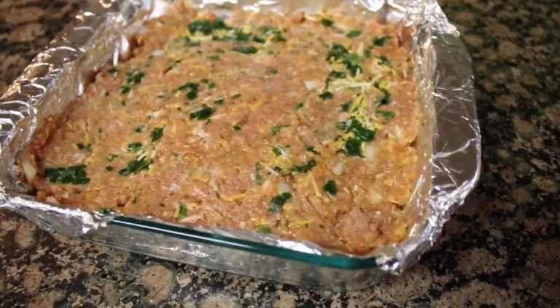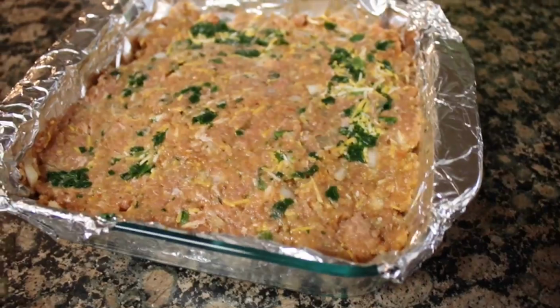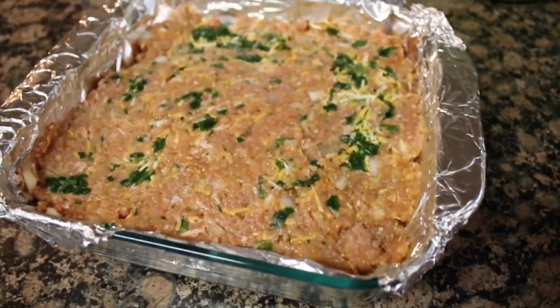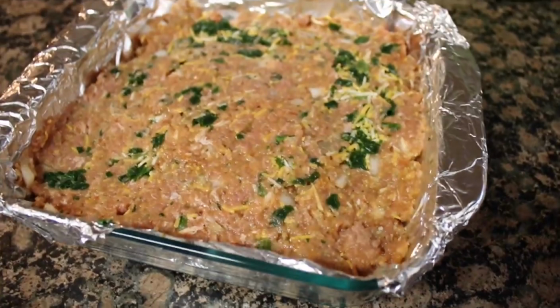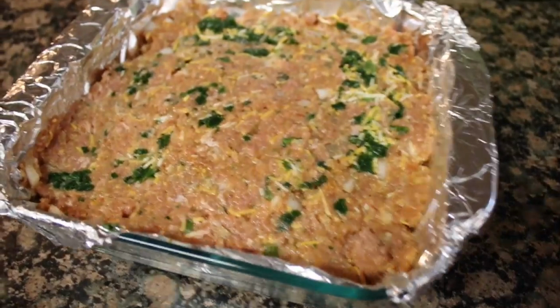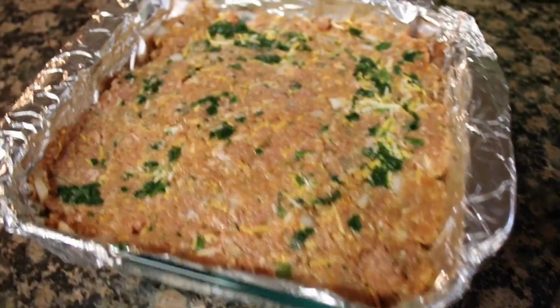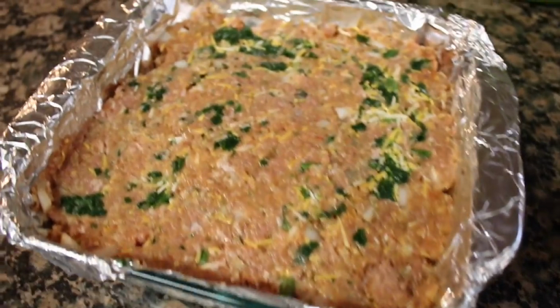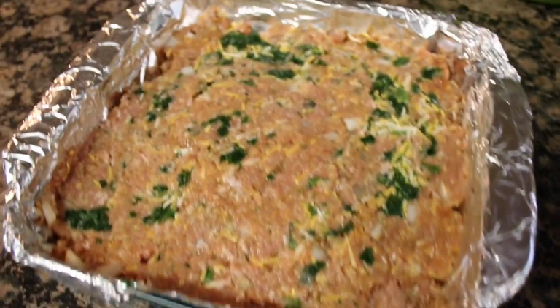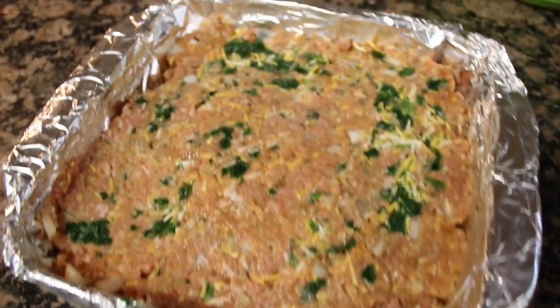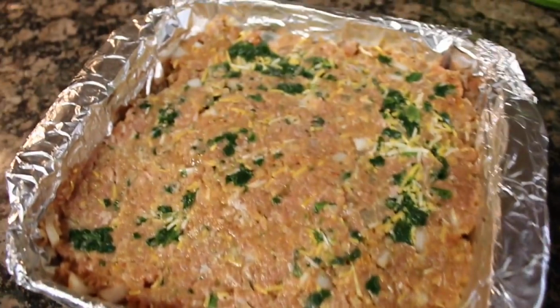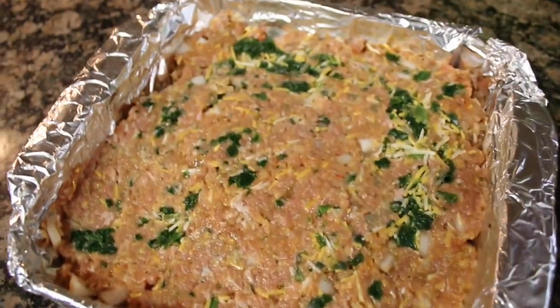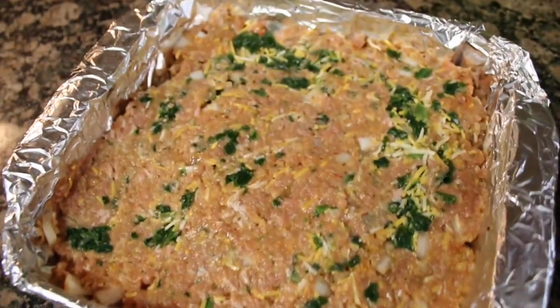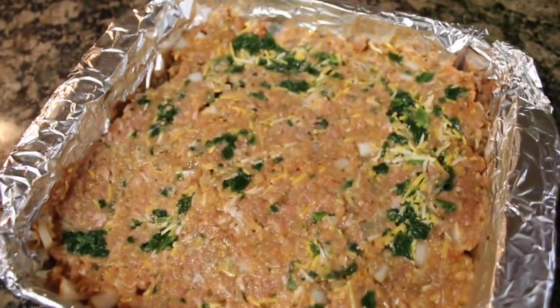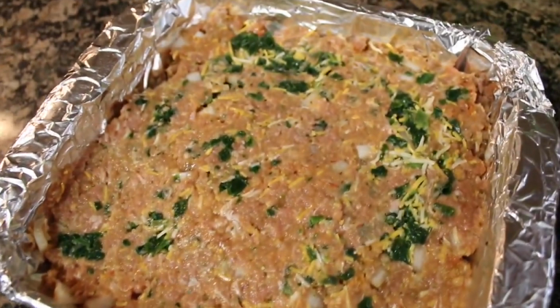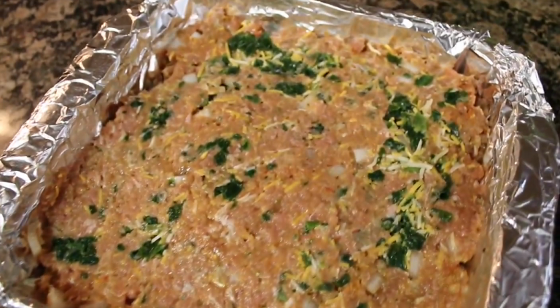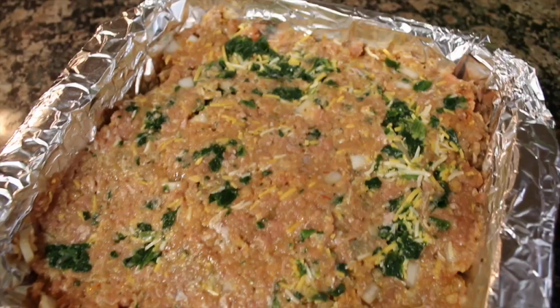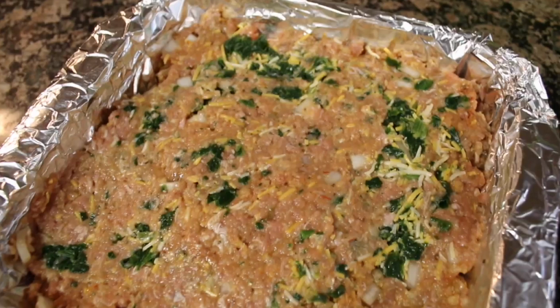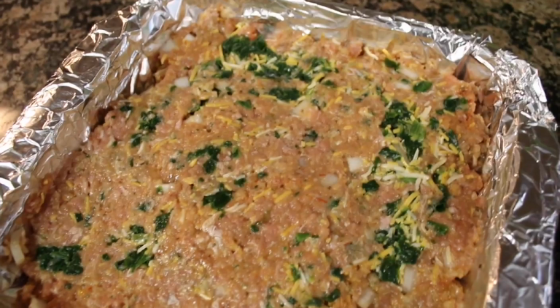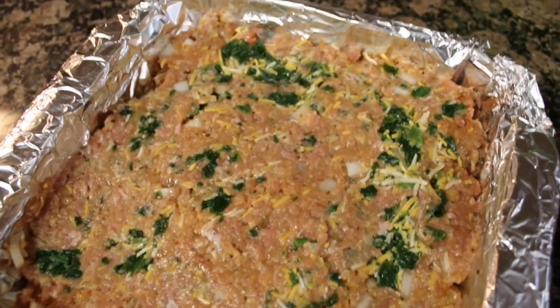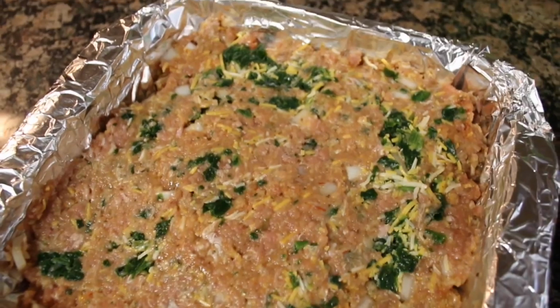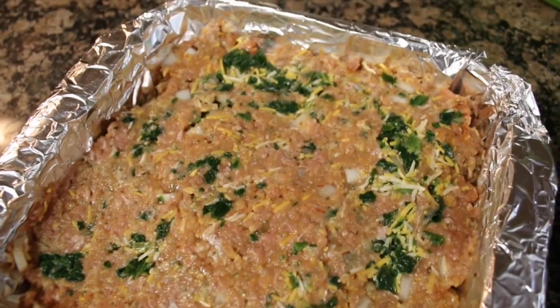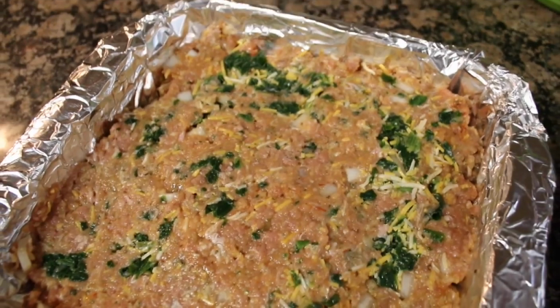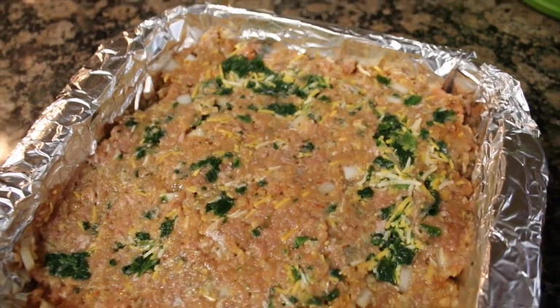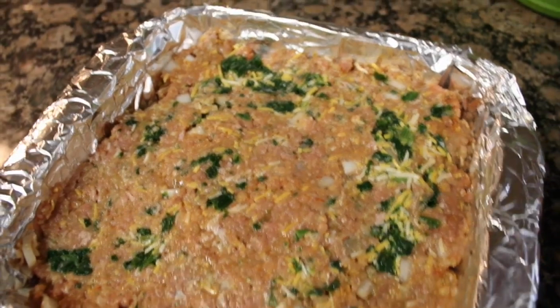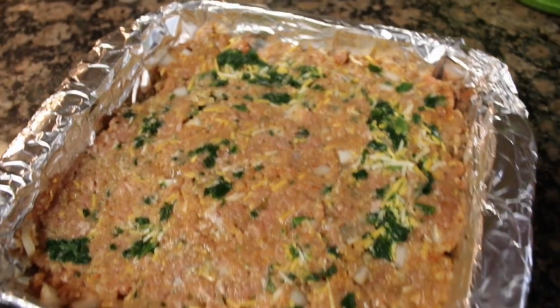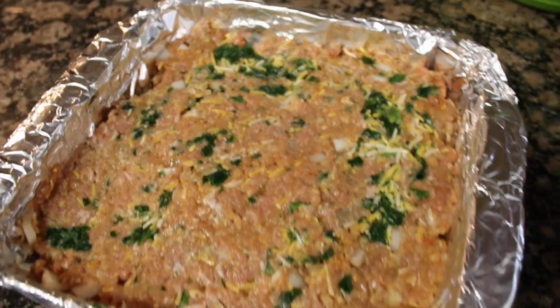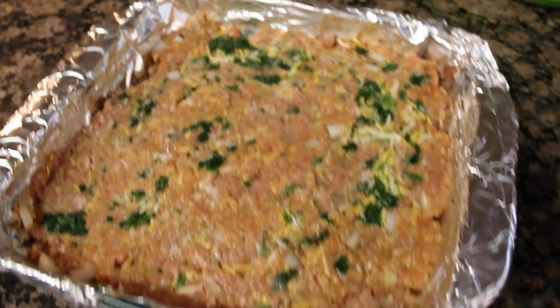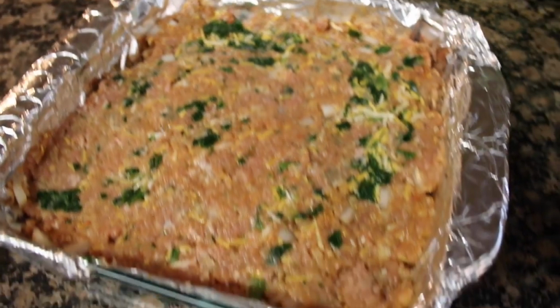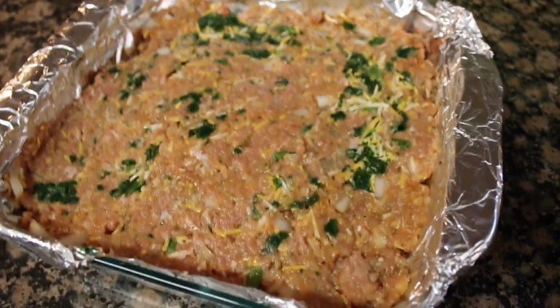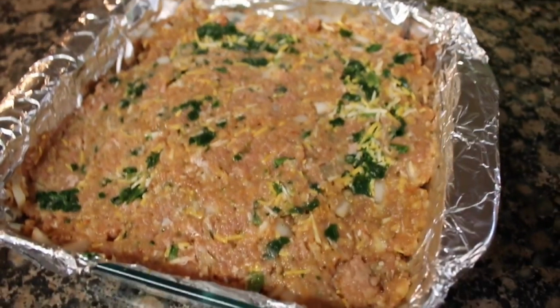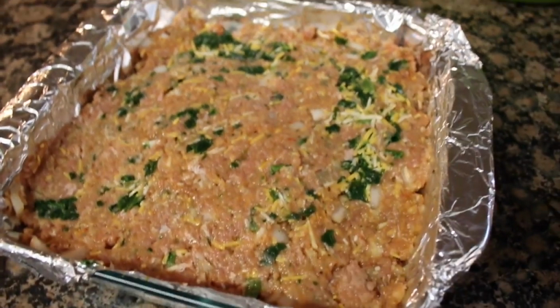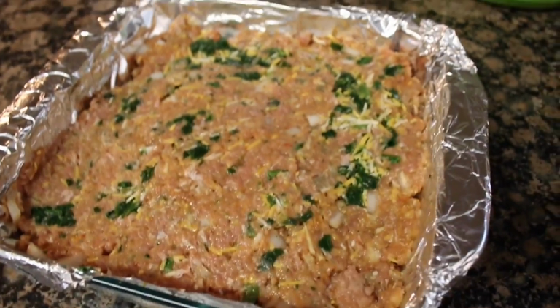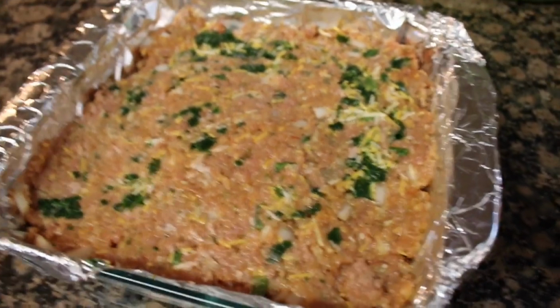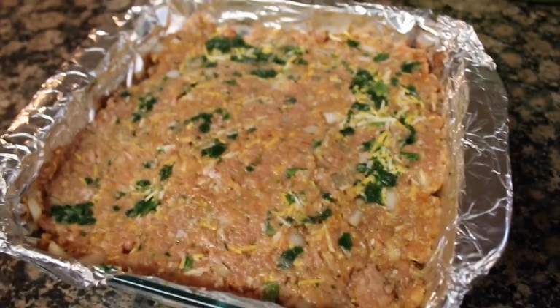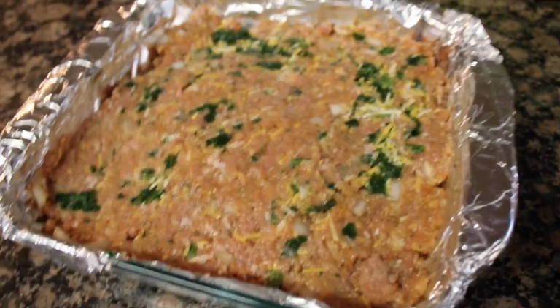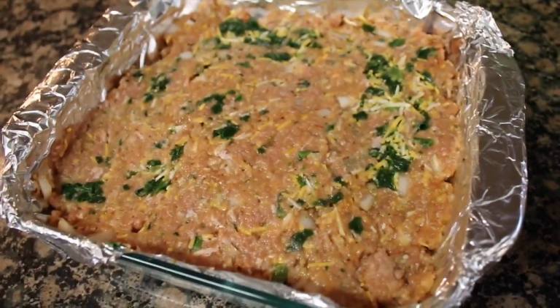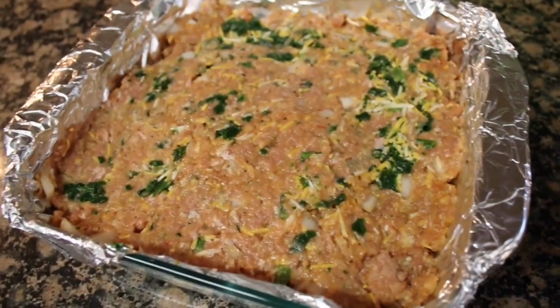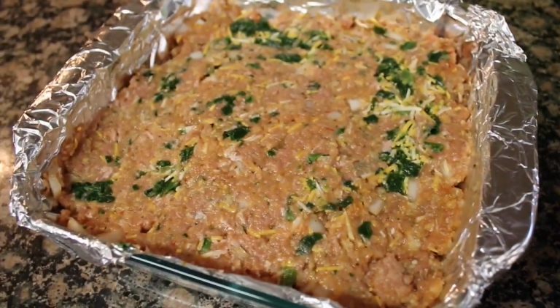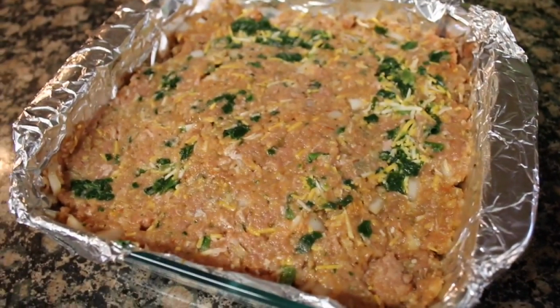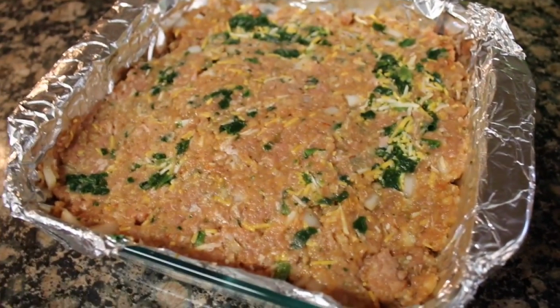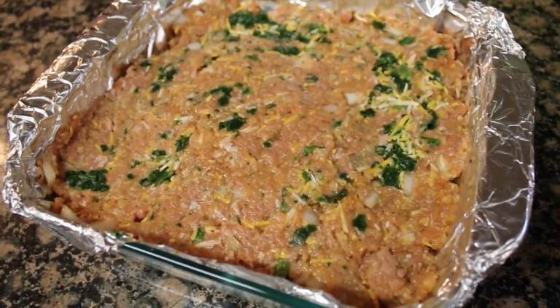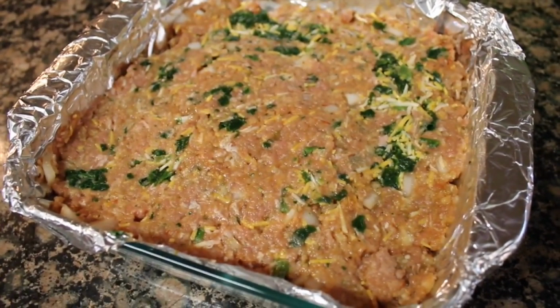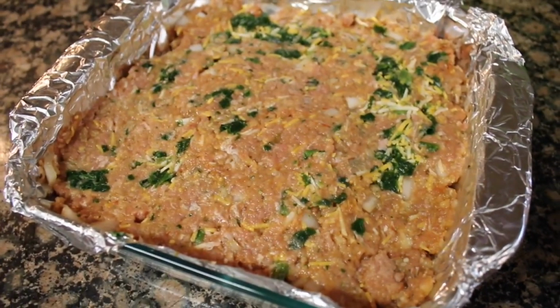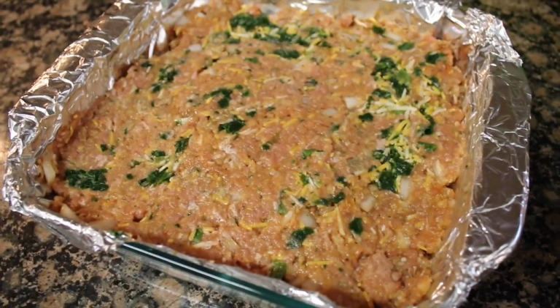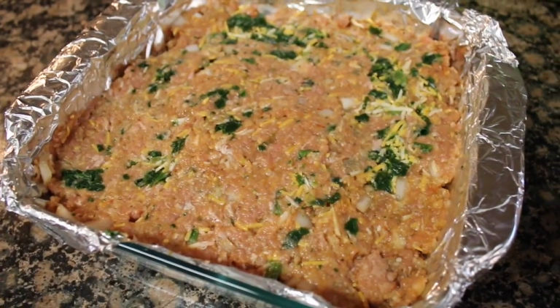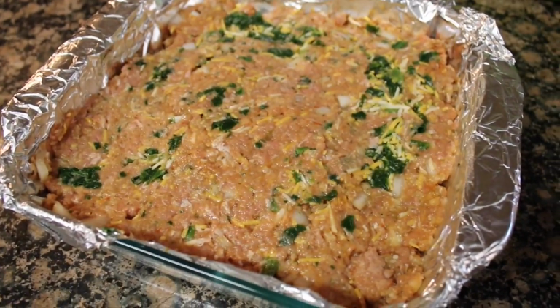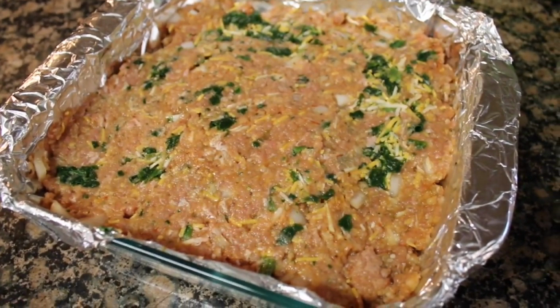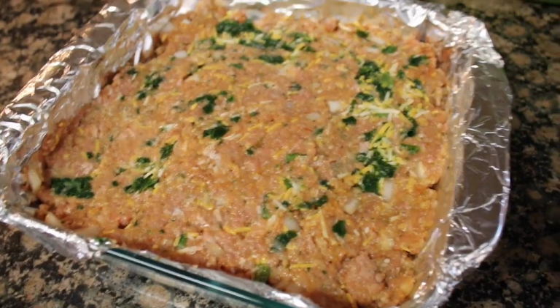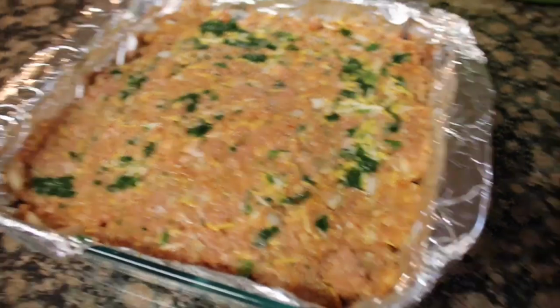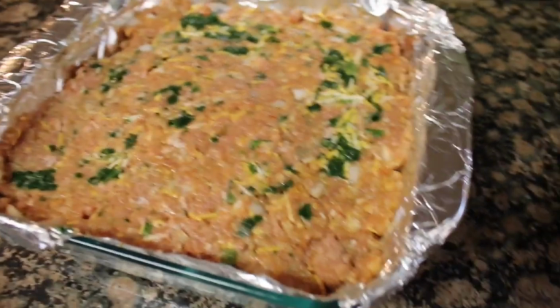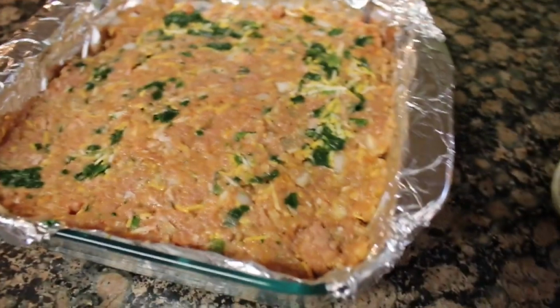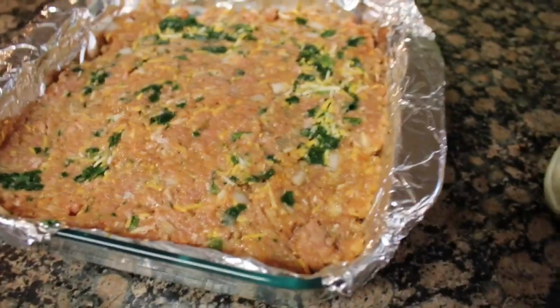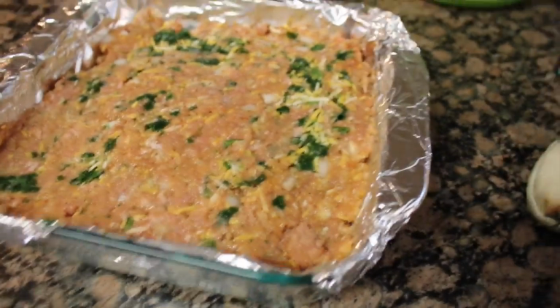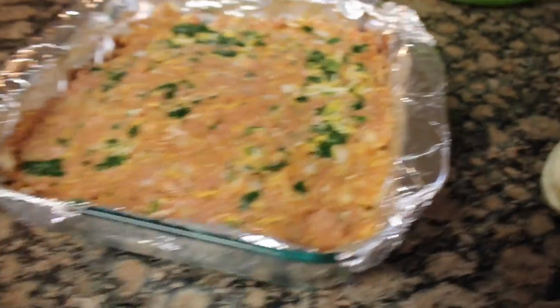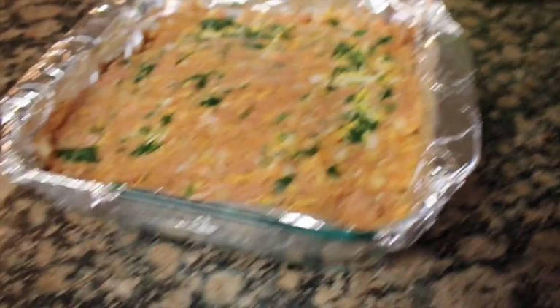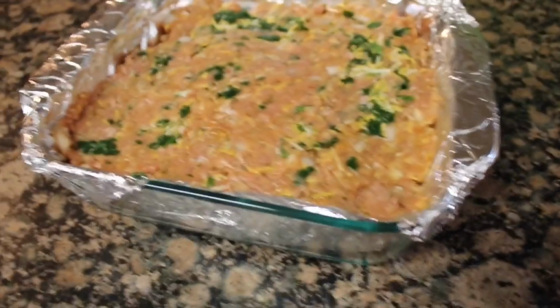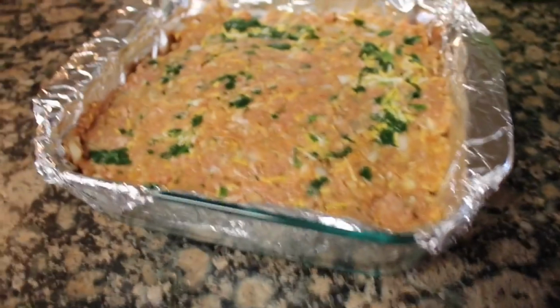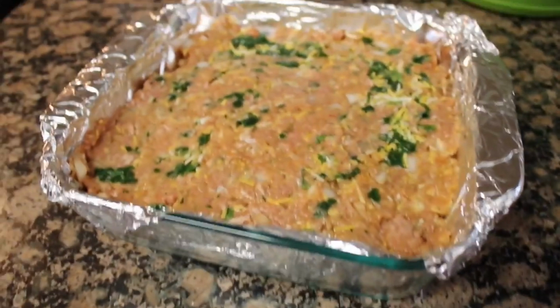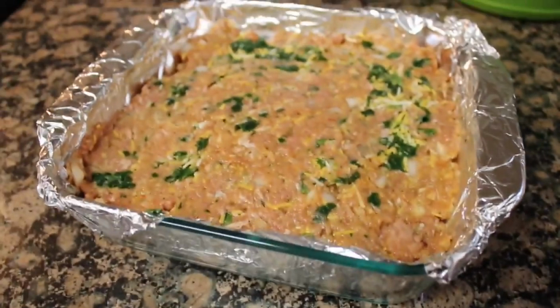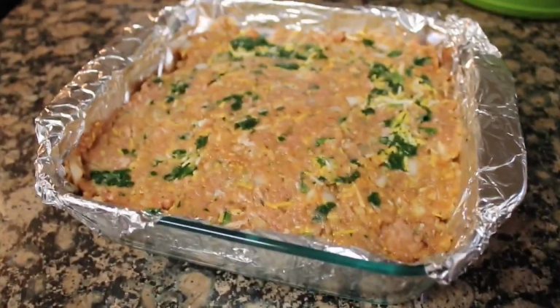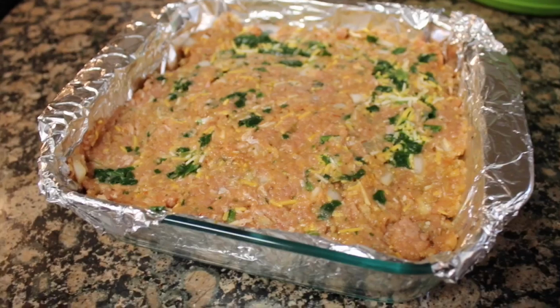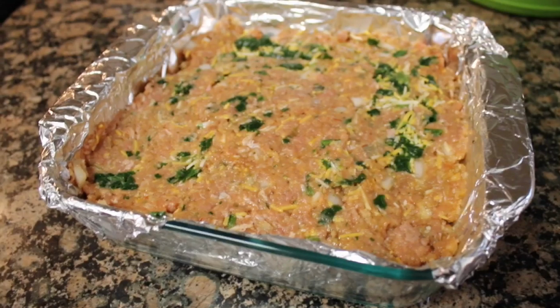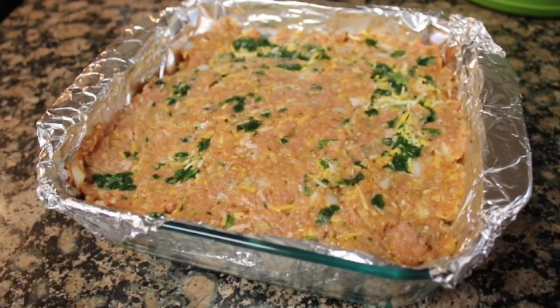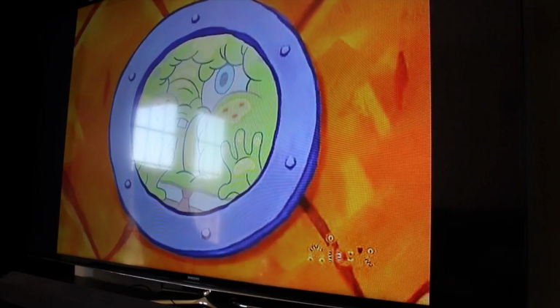Okay, that's kind of what it's going to look like. Go ahead and put that in the oven for about 45 to 50 minutes — just keep an eye on it.